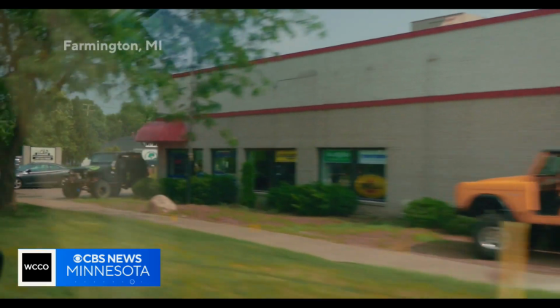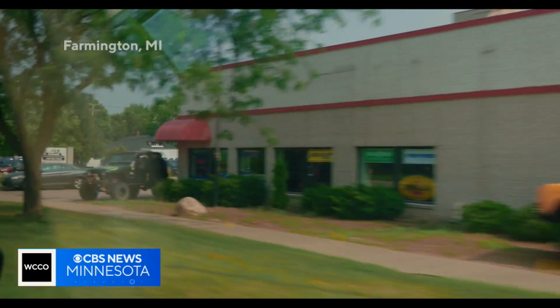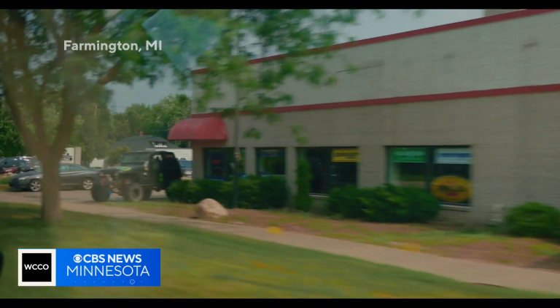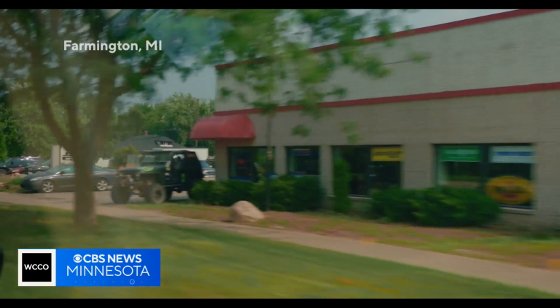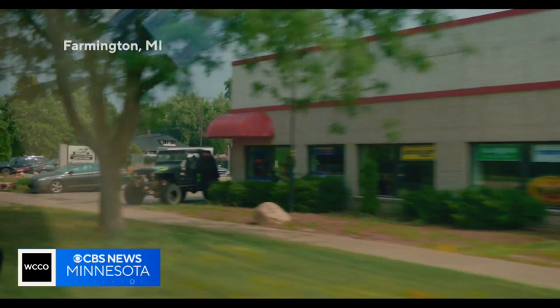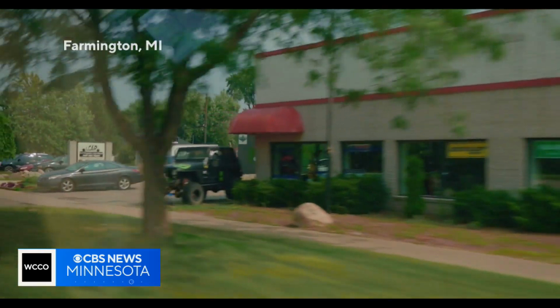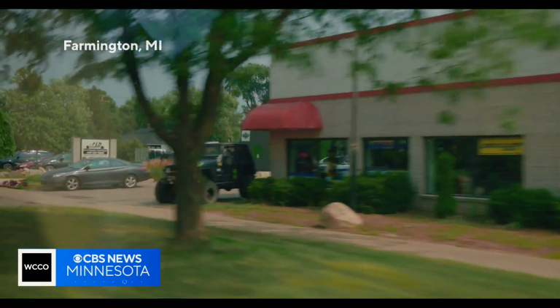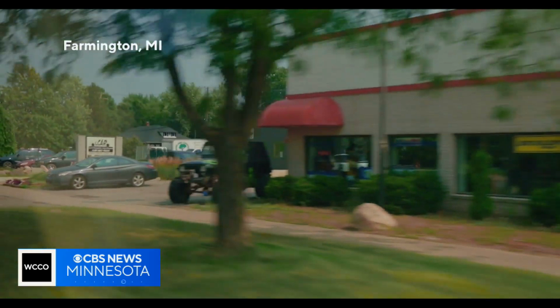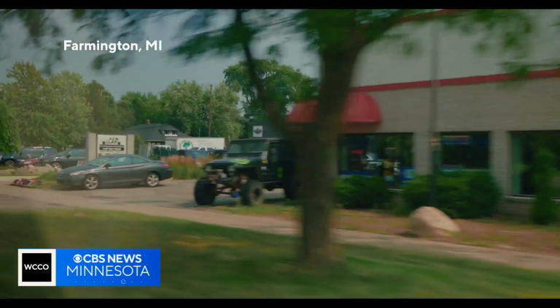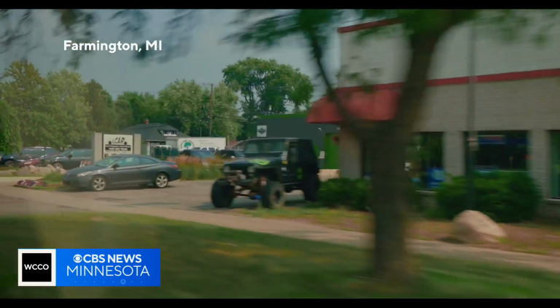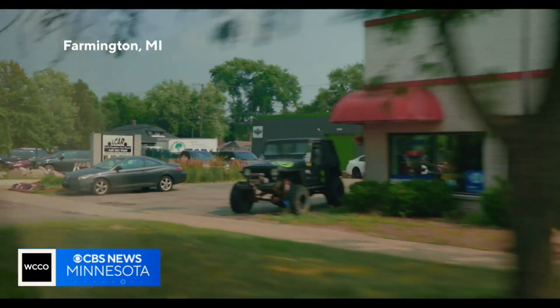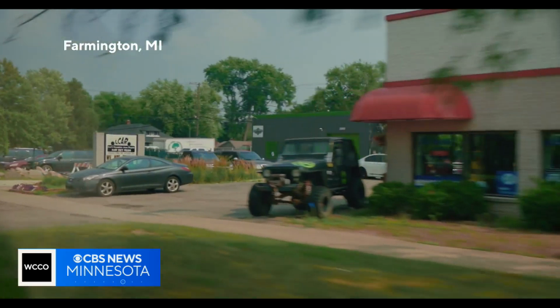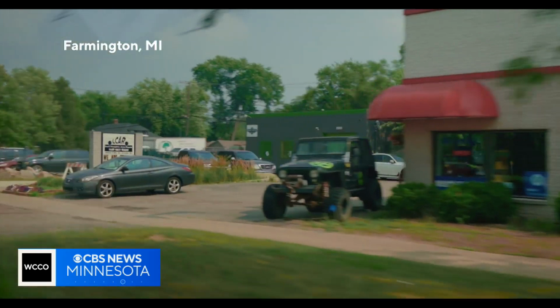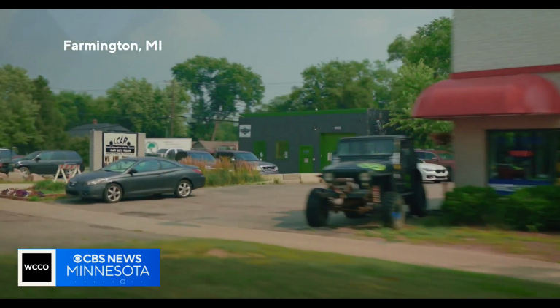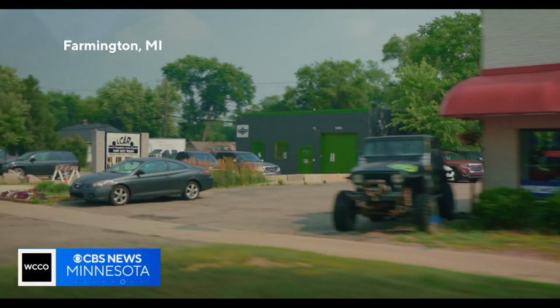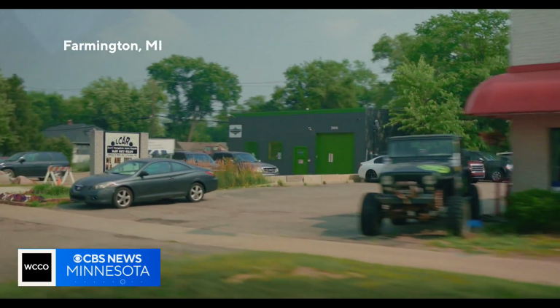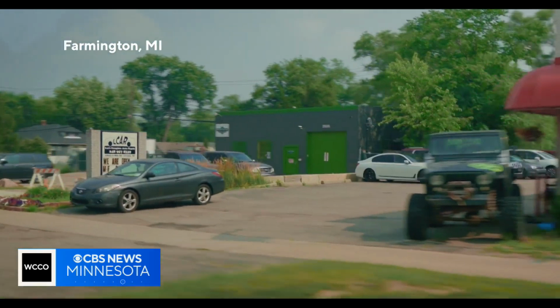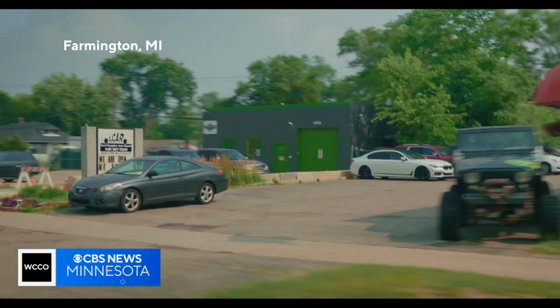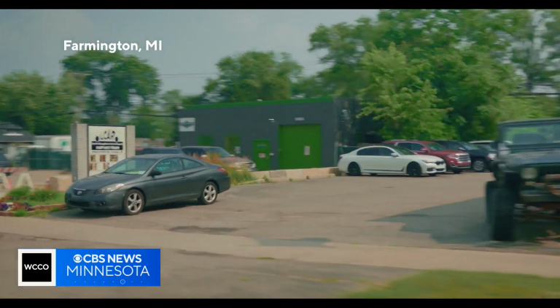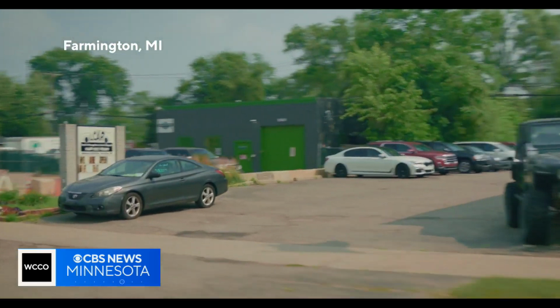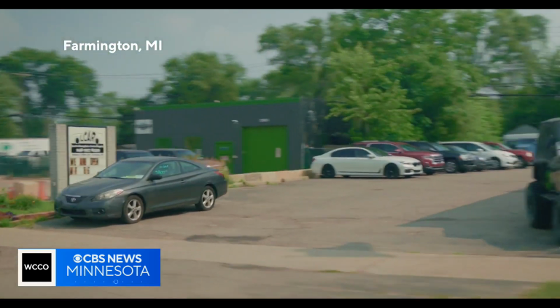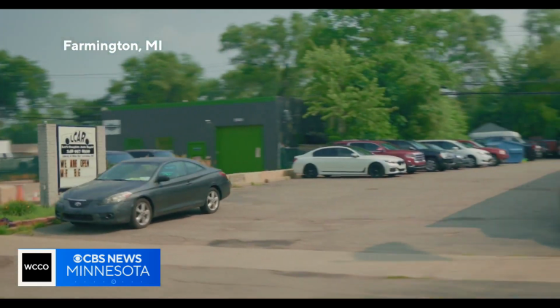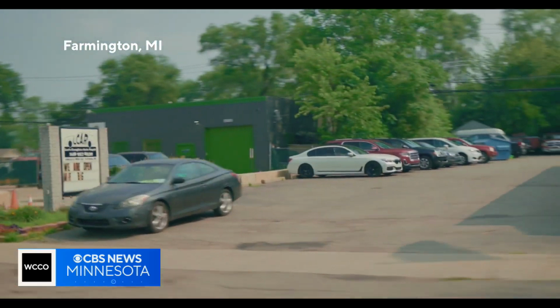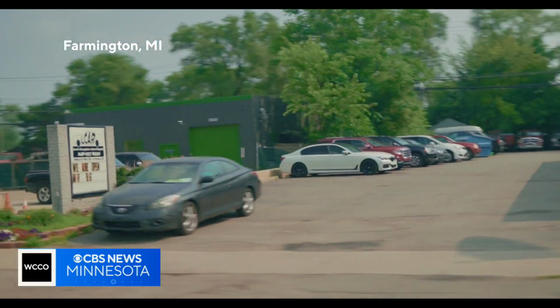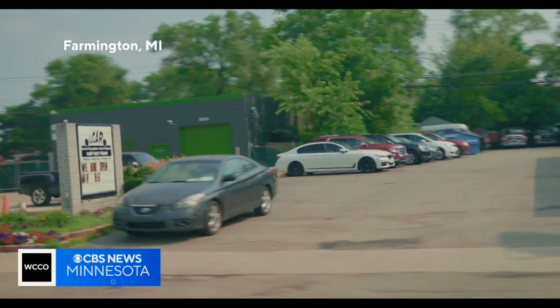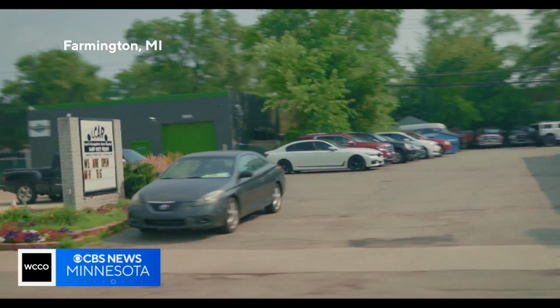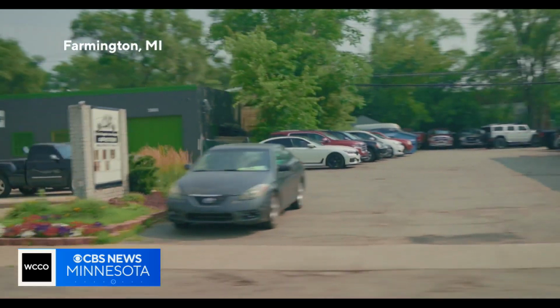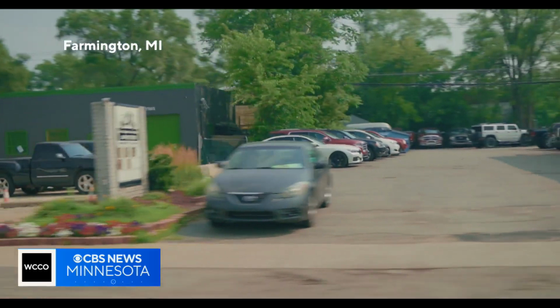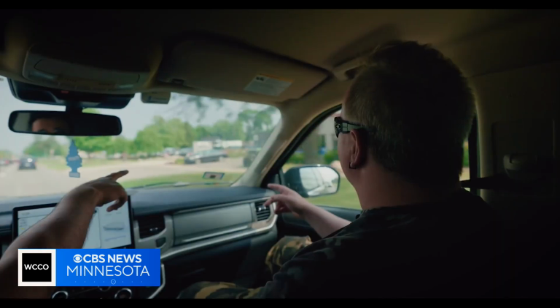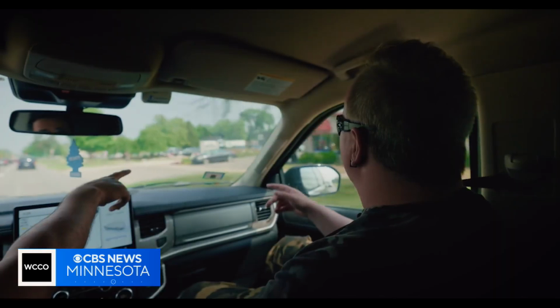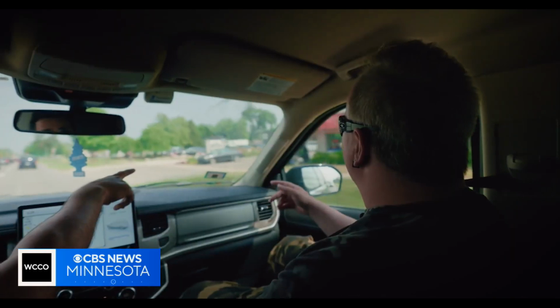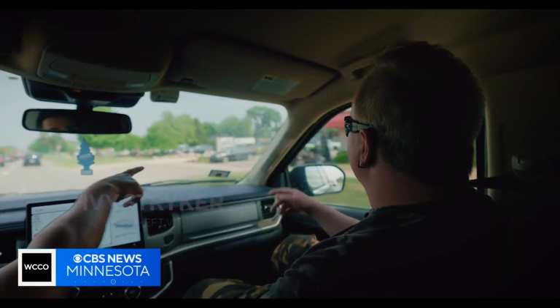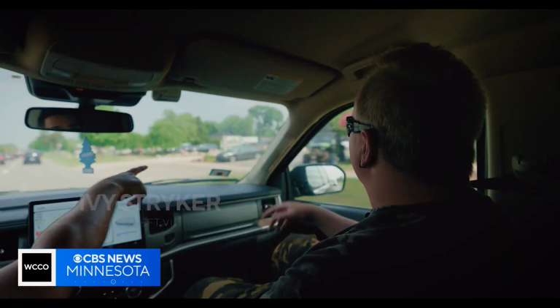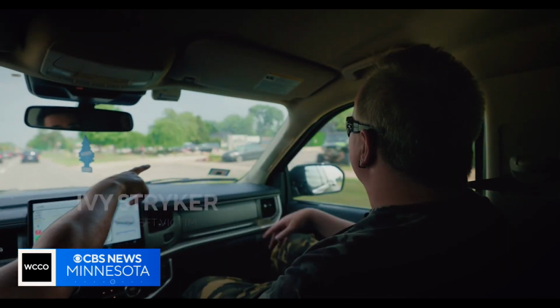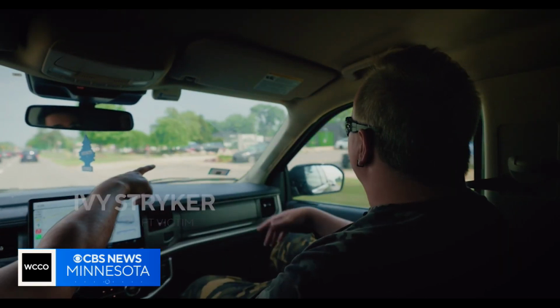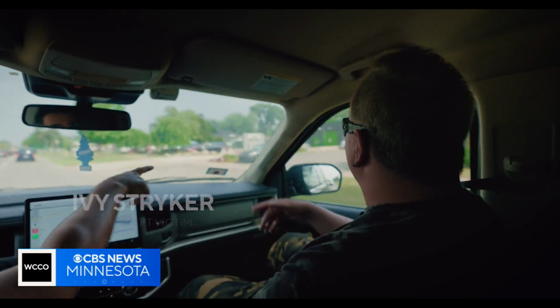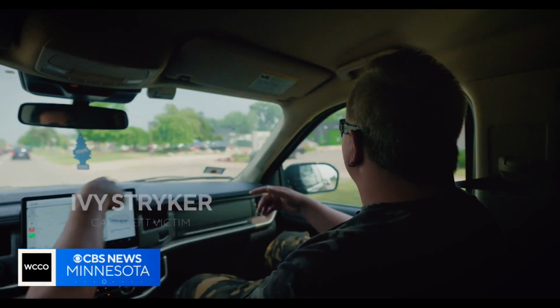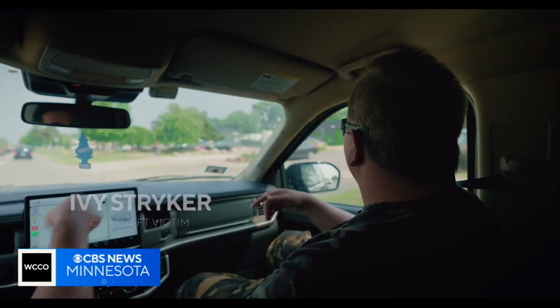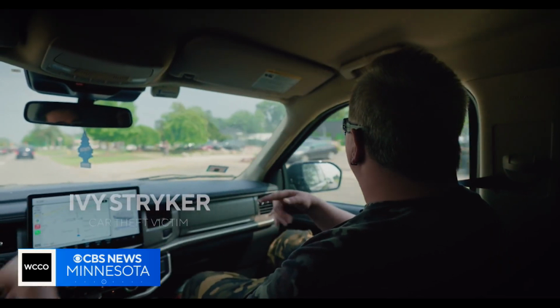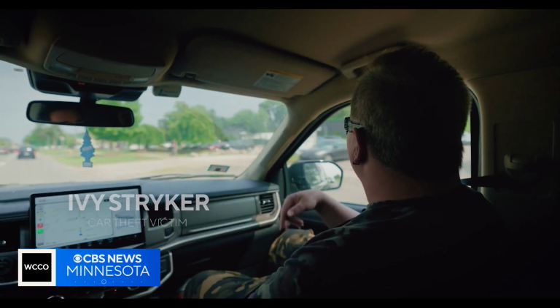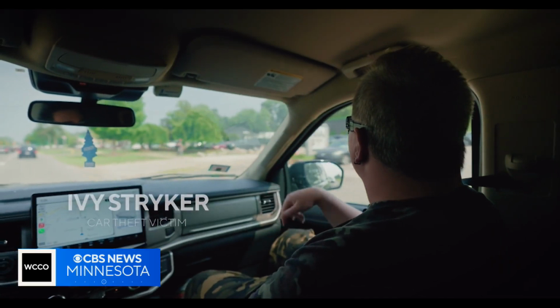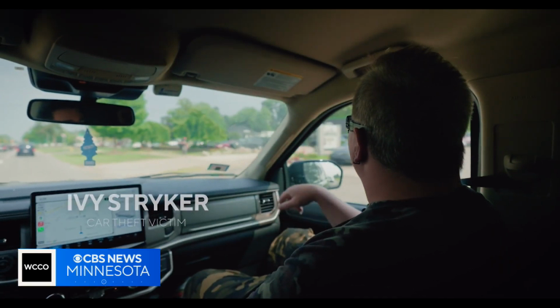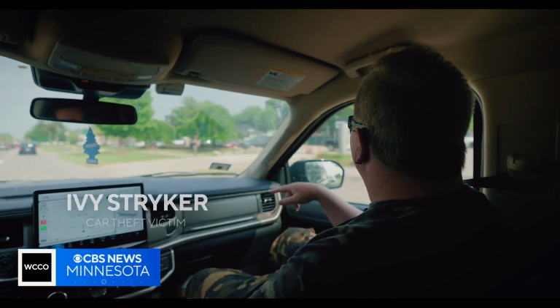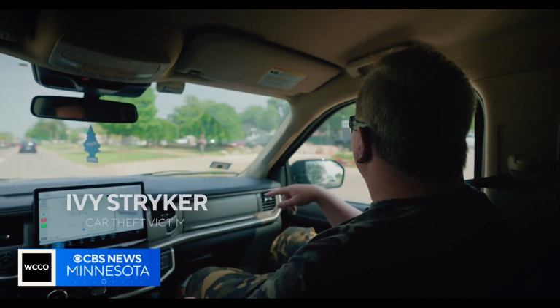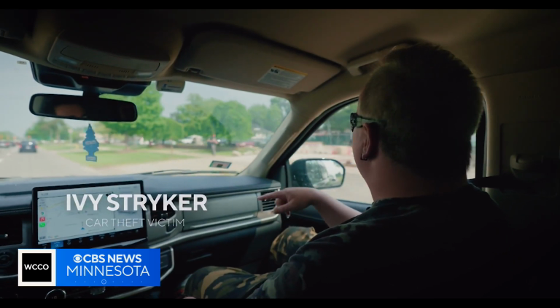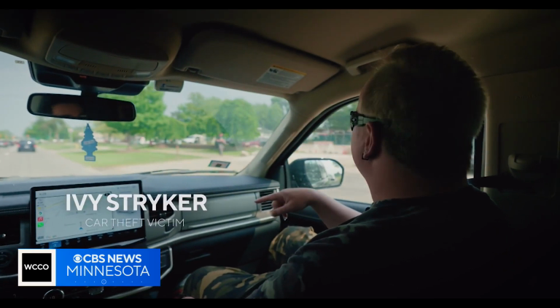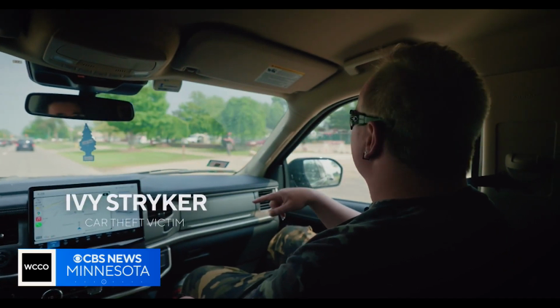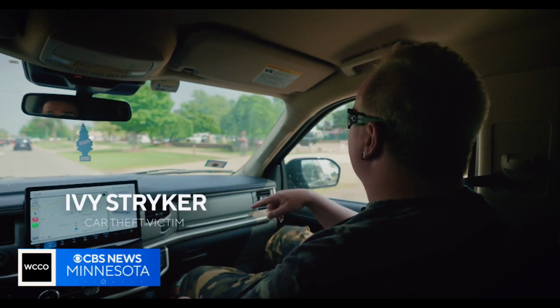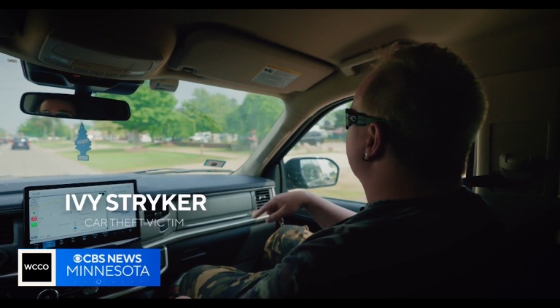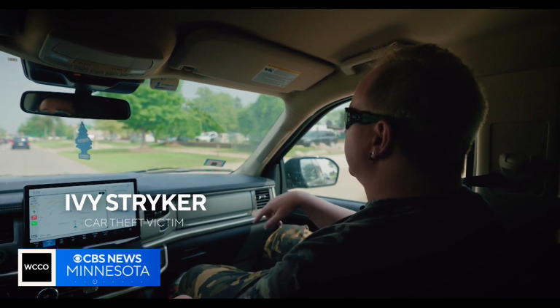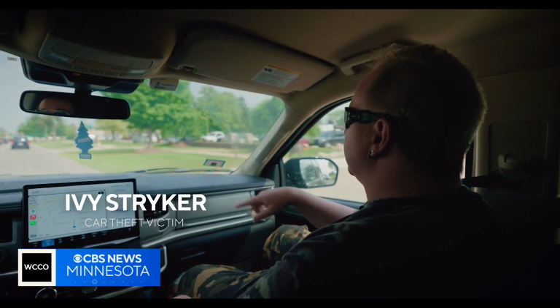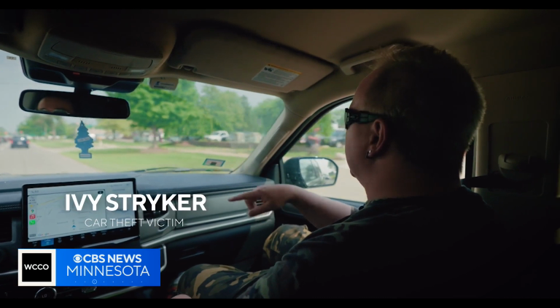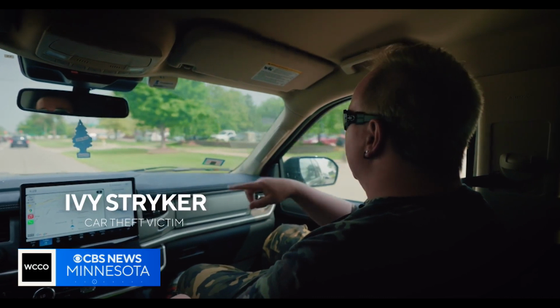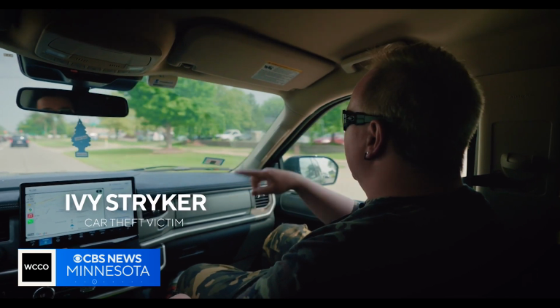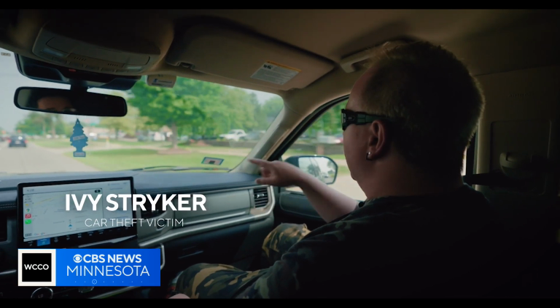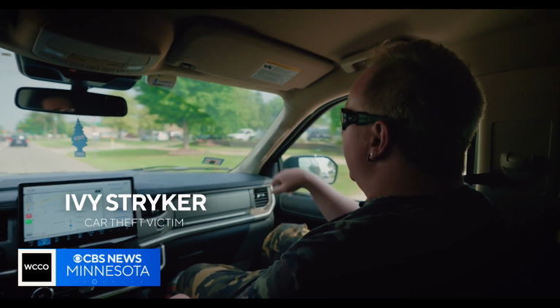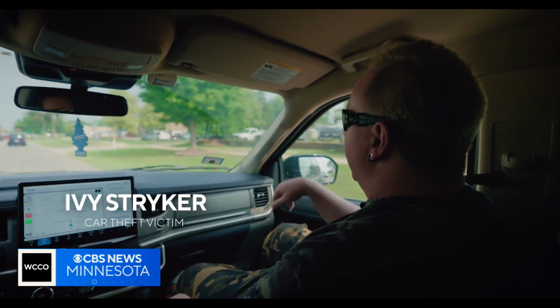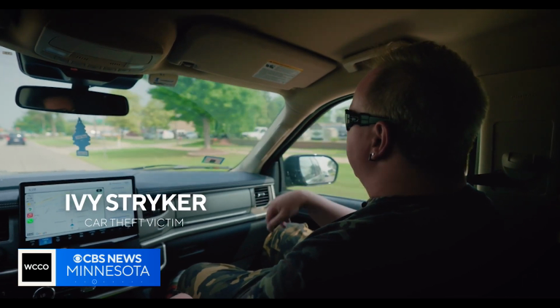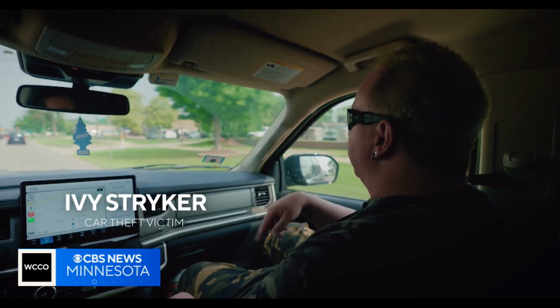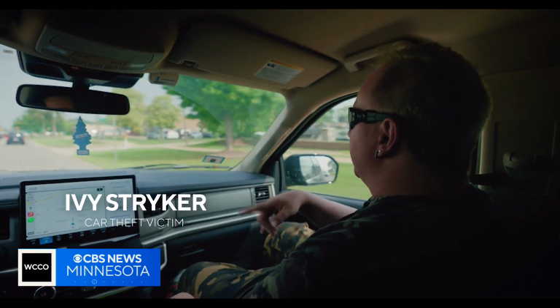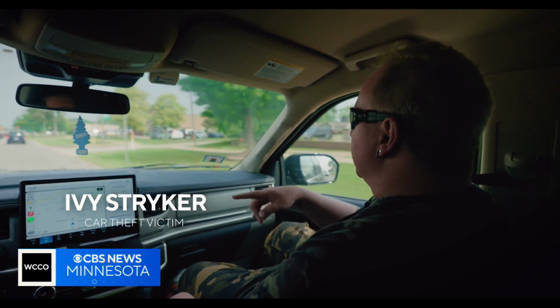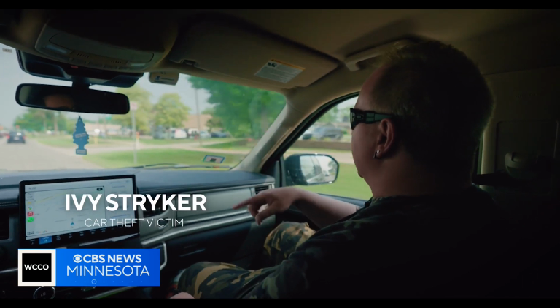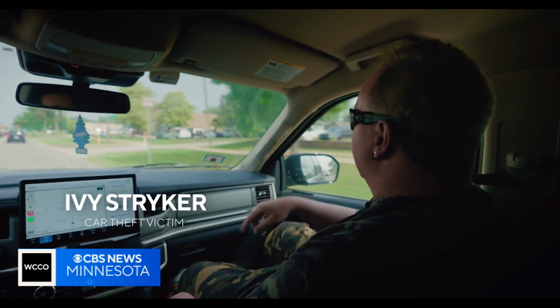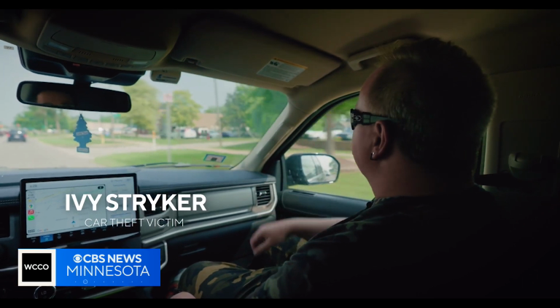This is where it was stolen from — it was right out front, and then they pulled up after hours and pulled it off.